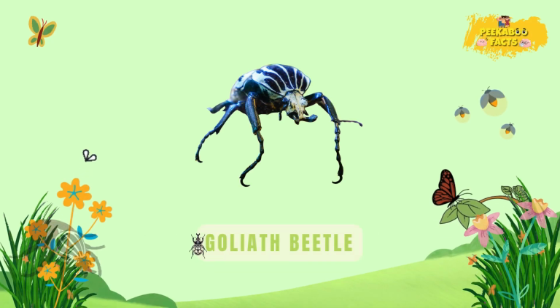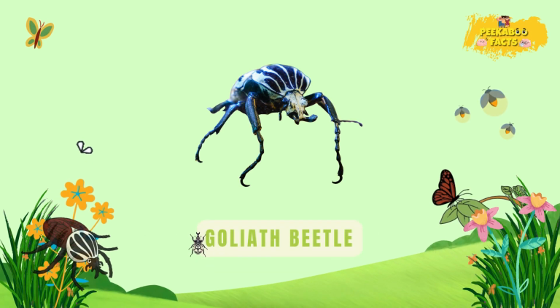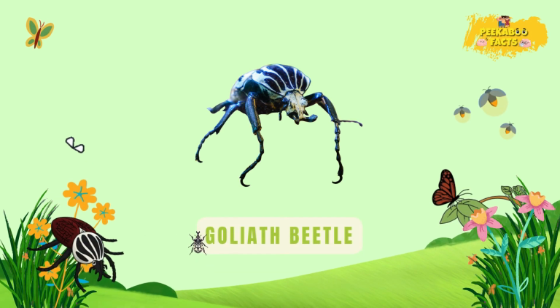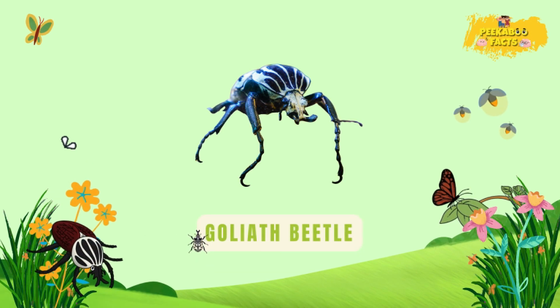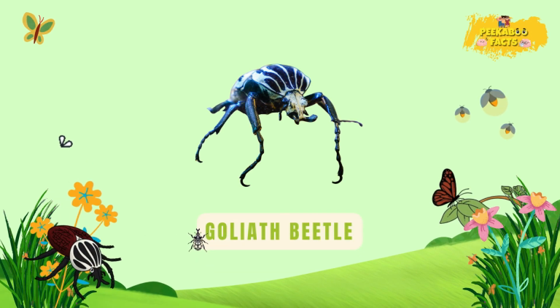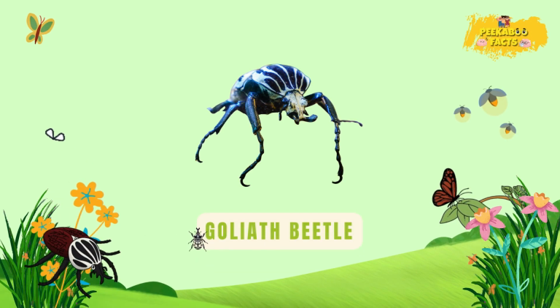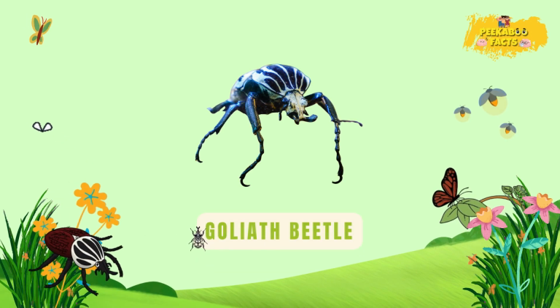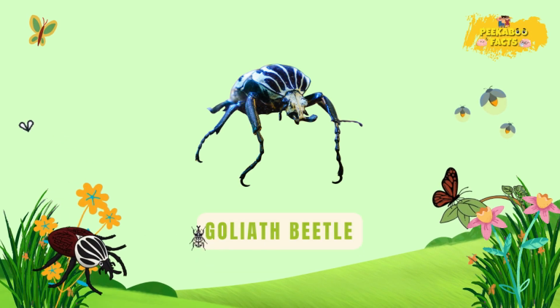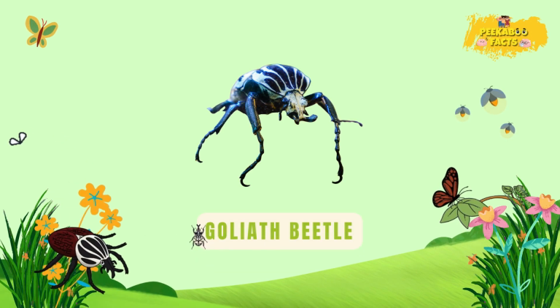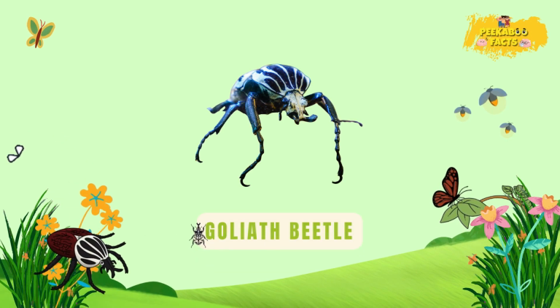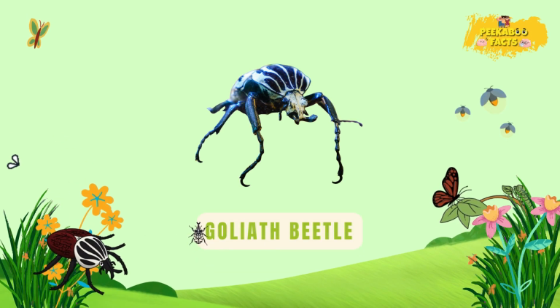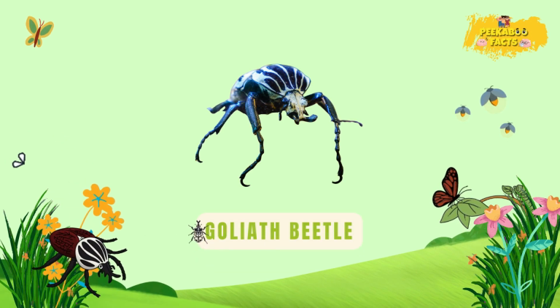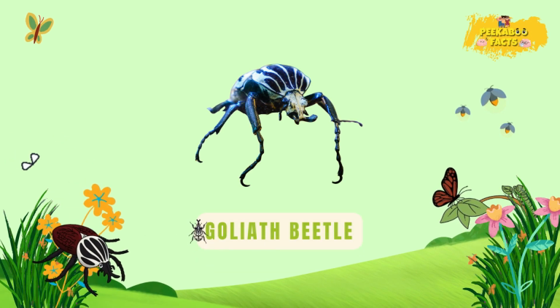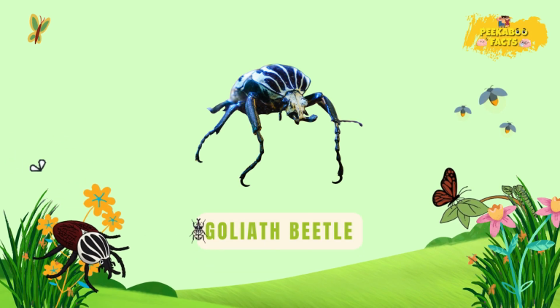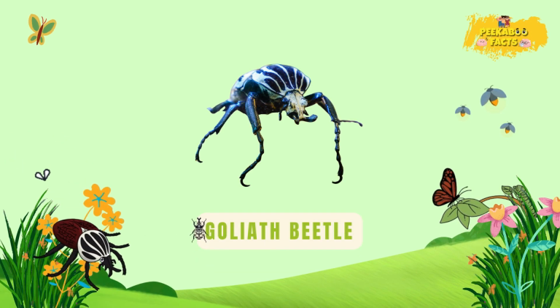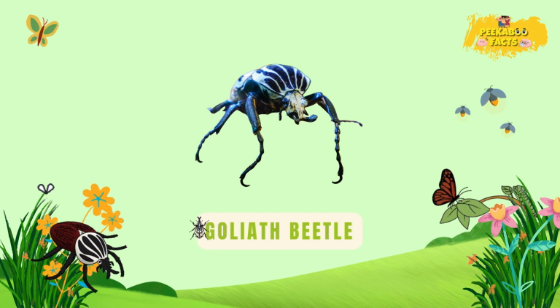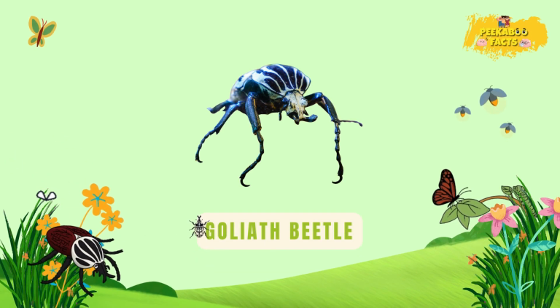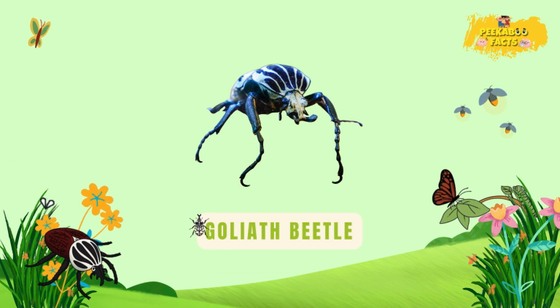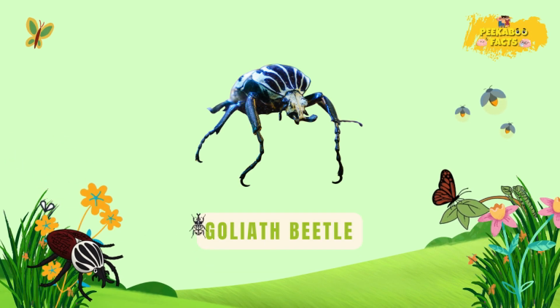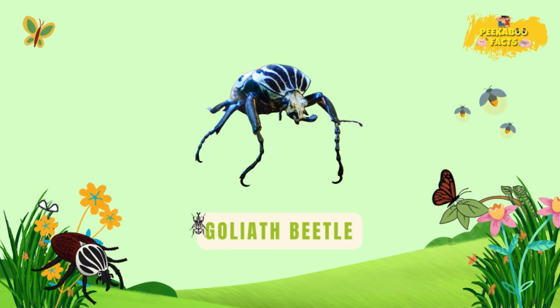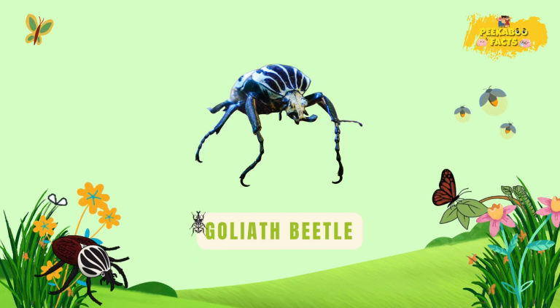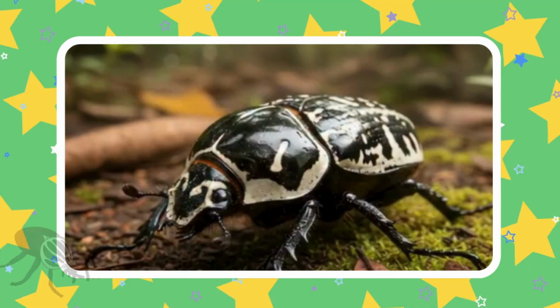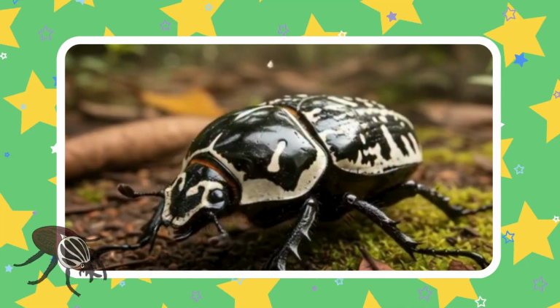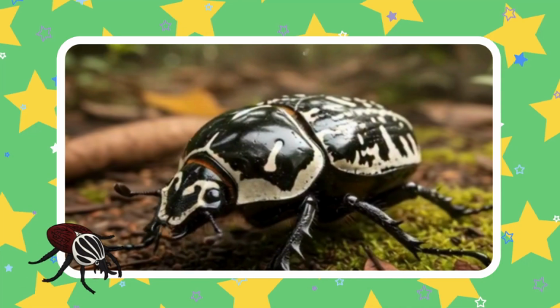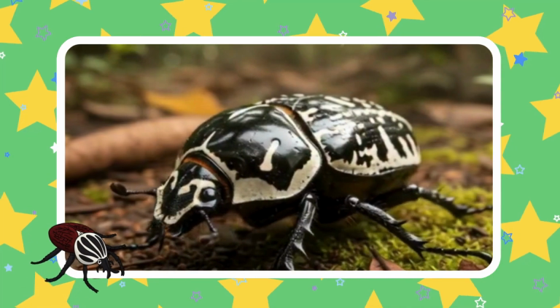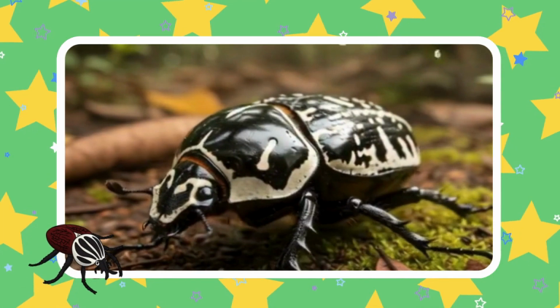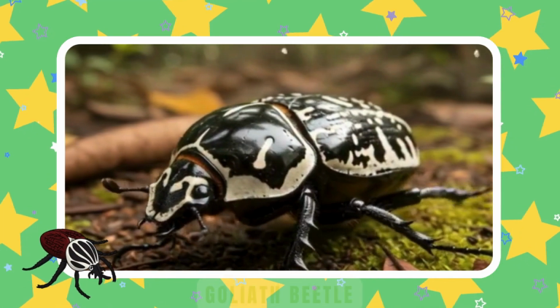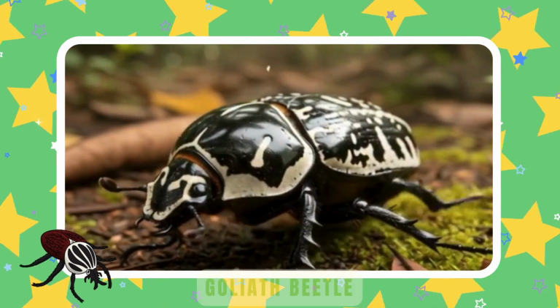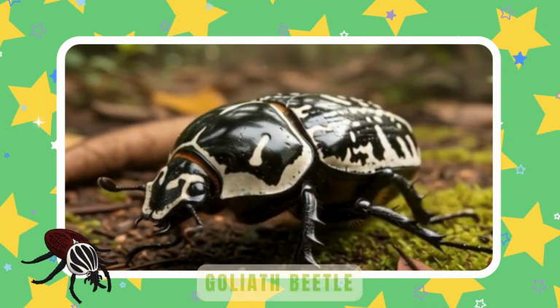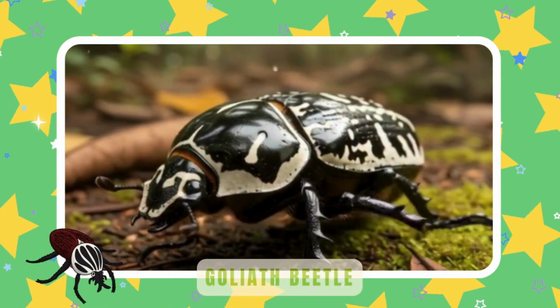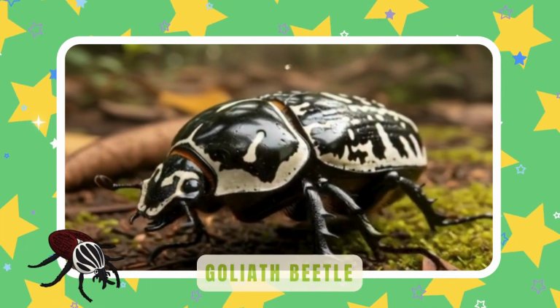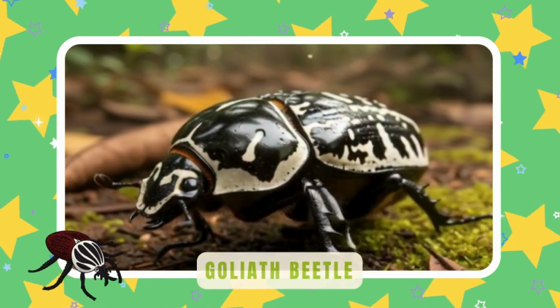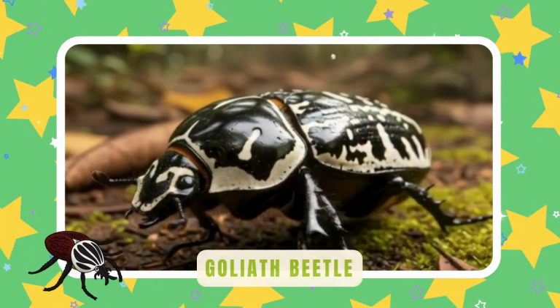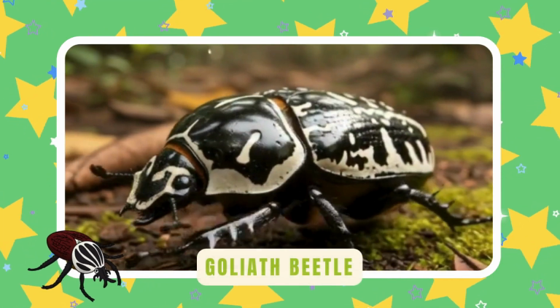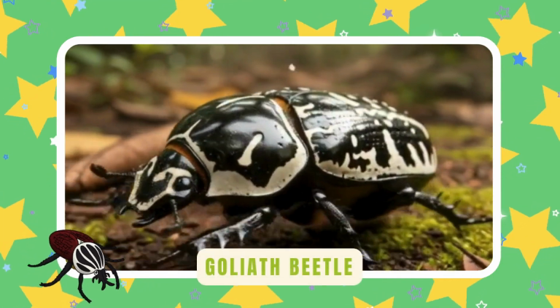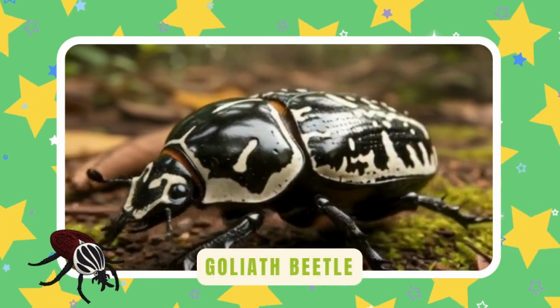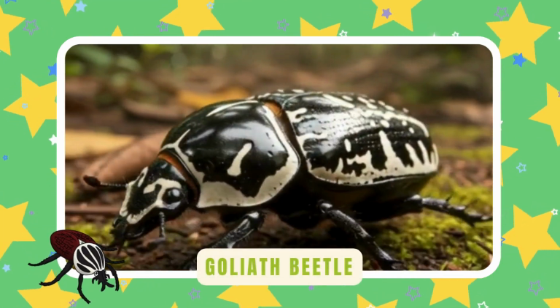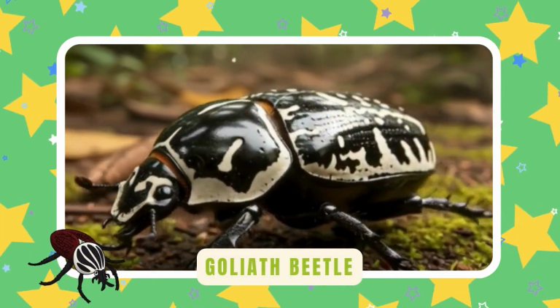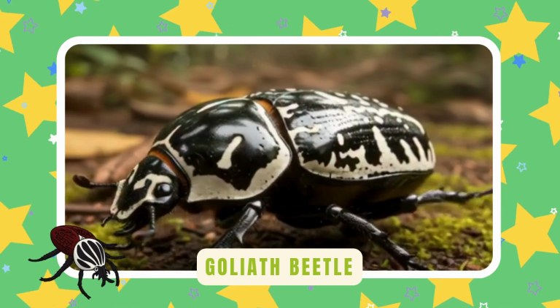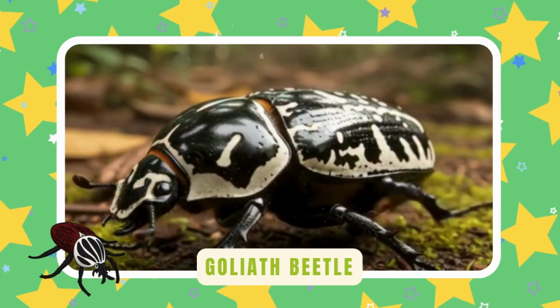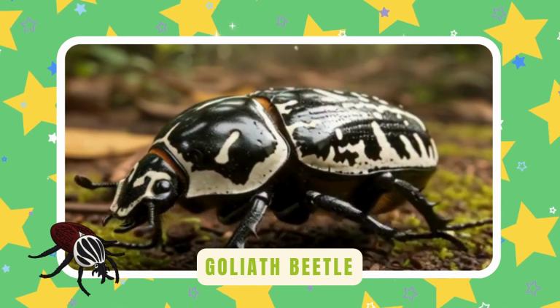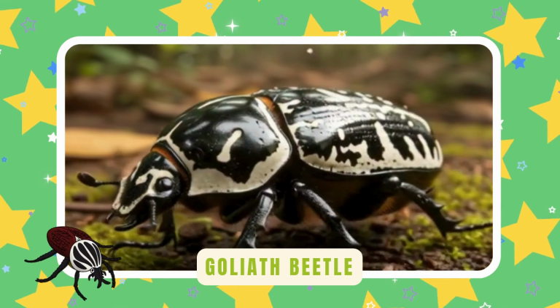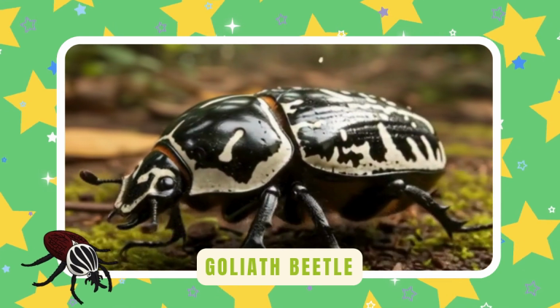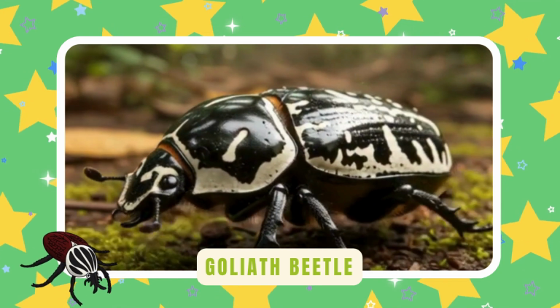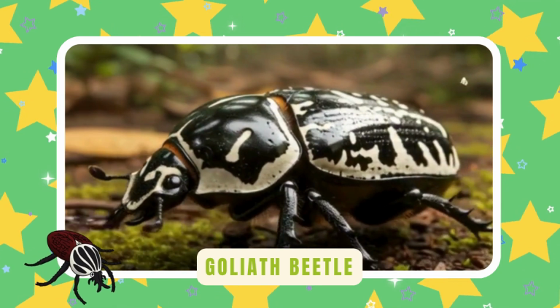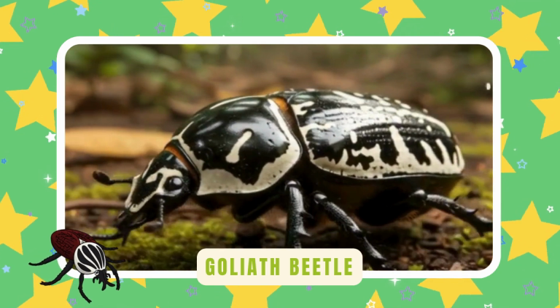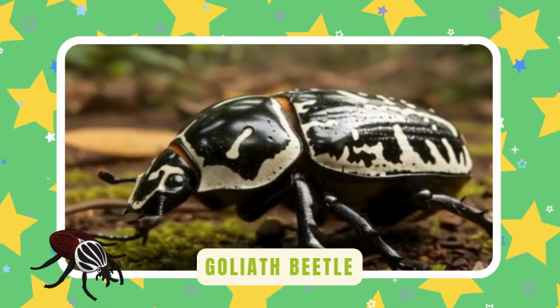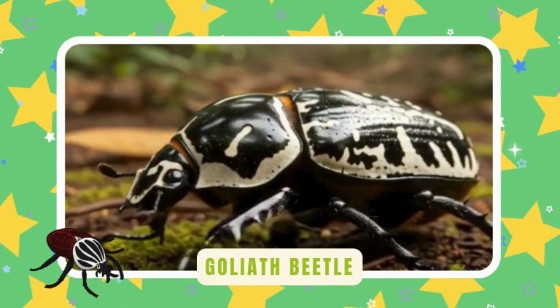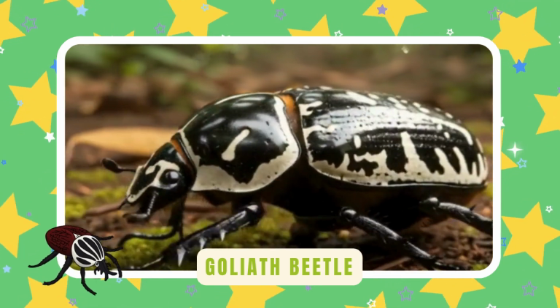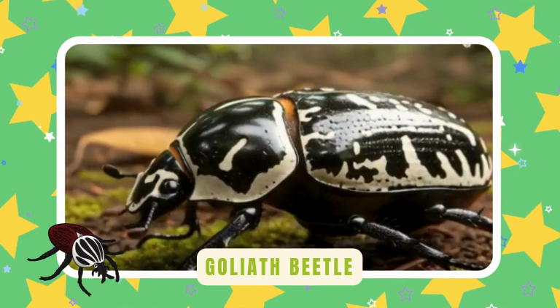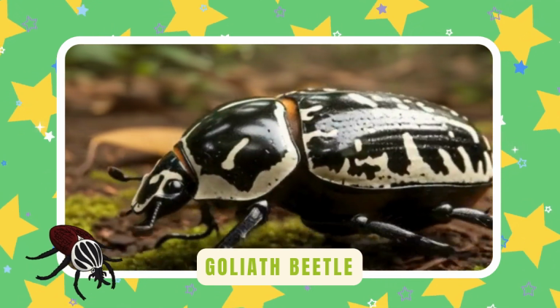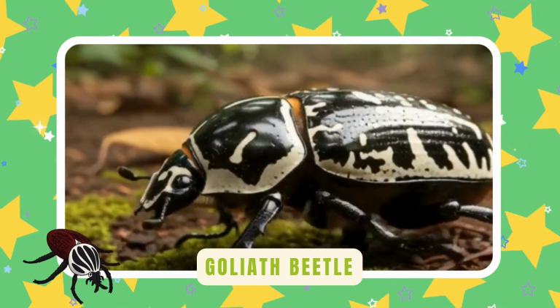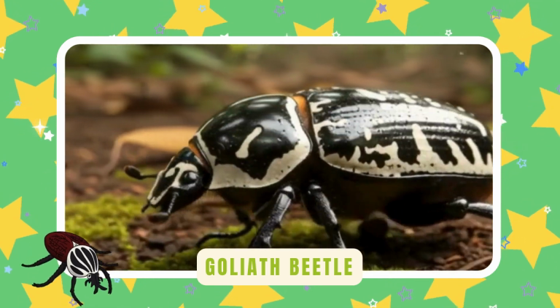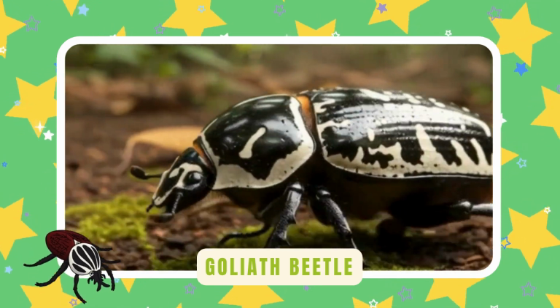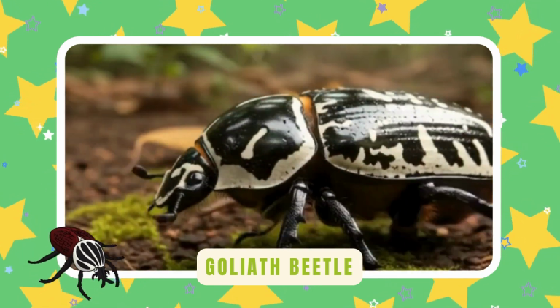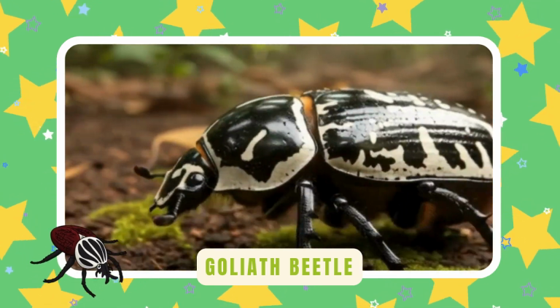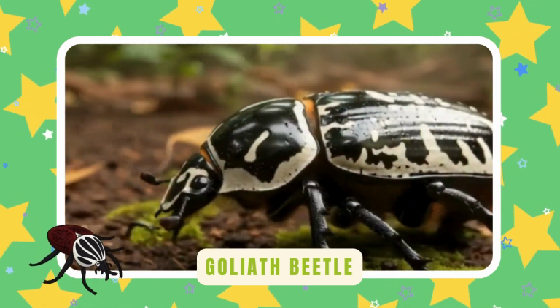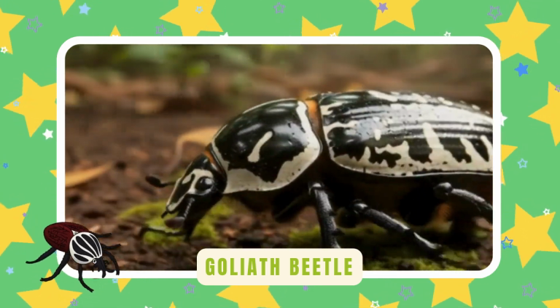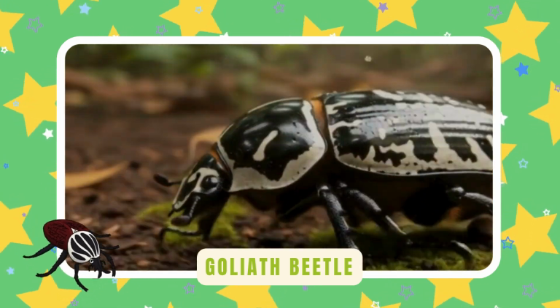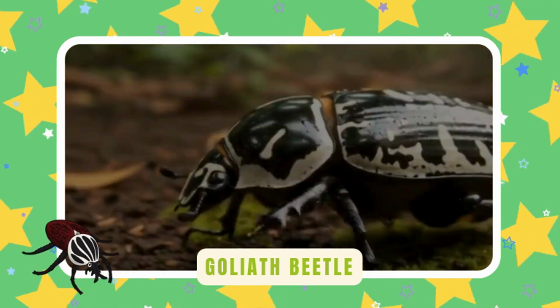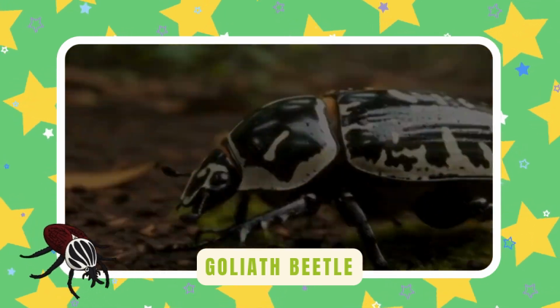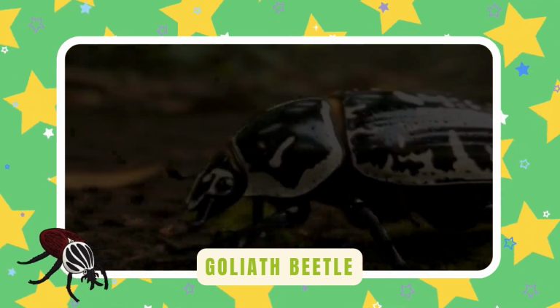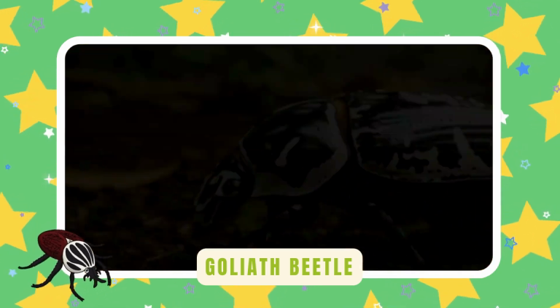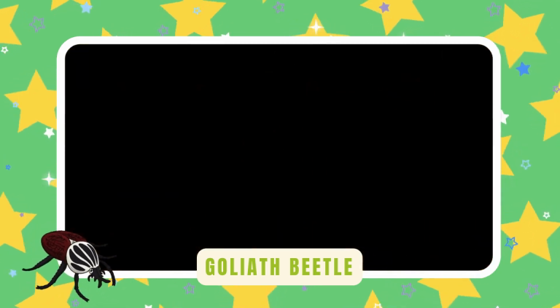Goliath beetle. One of the heaviest insects alive — it's as big as your hand. A gentle giant of the jungle.